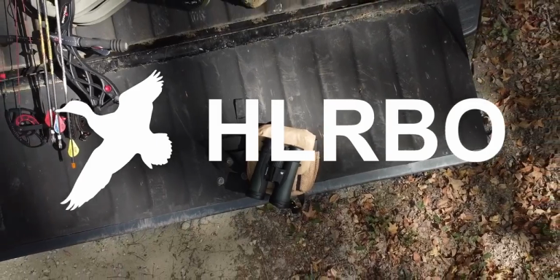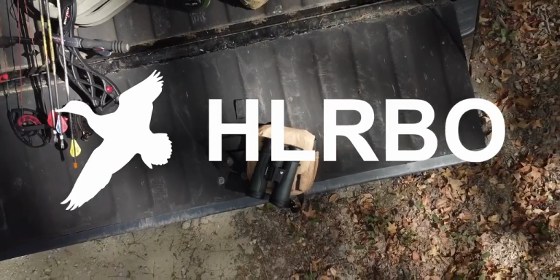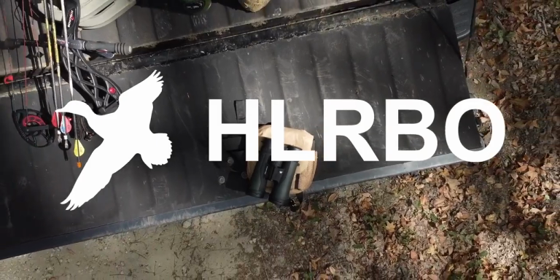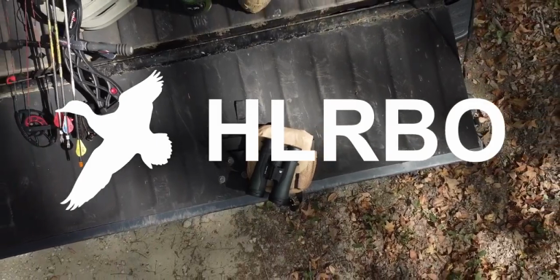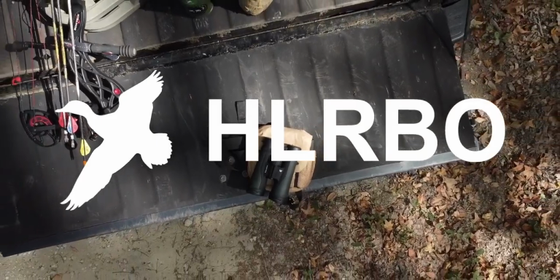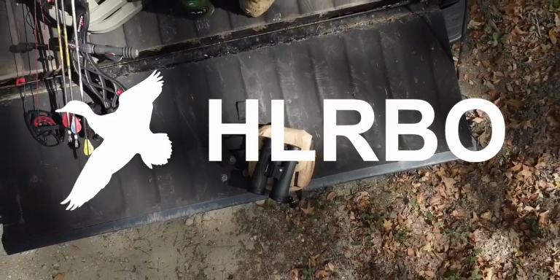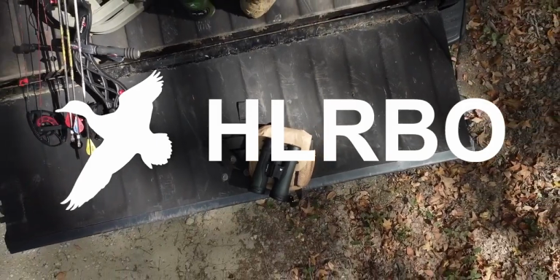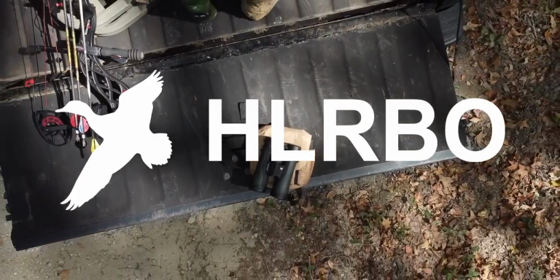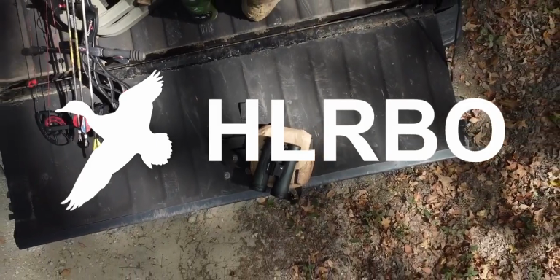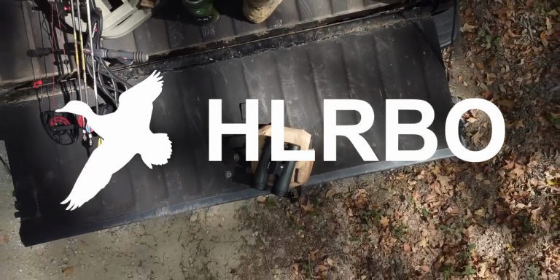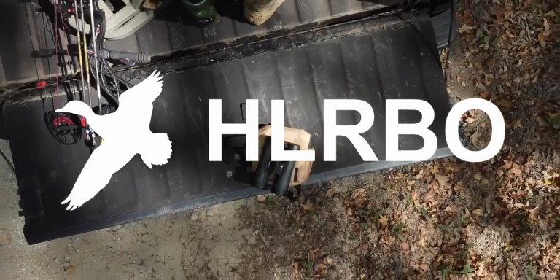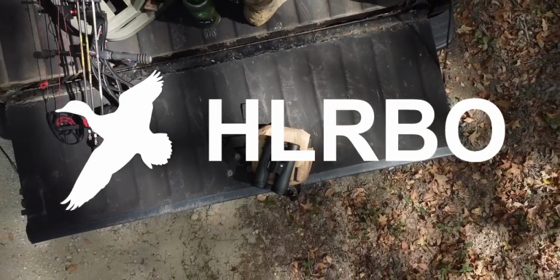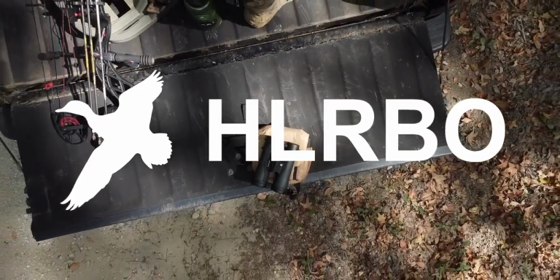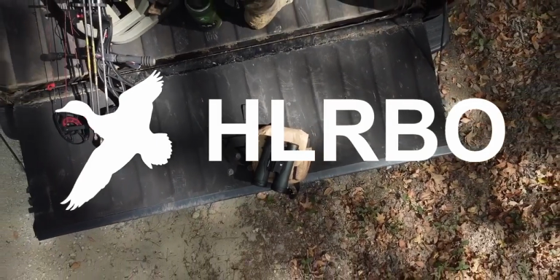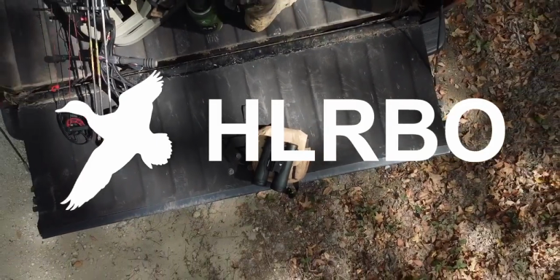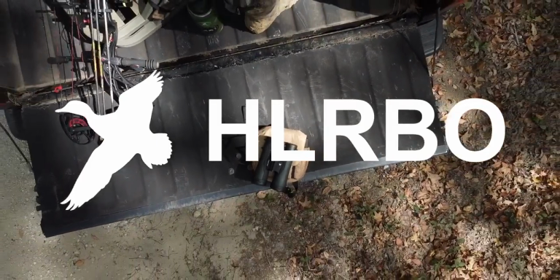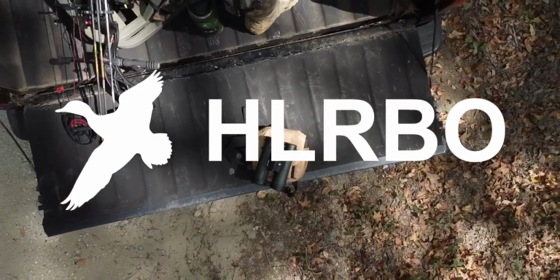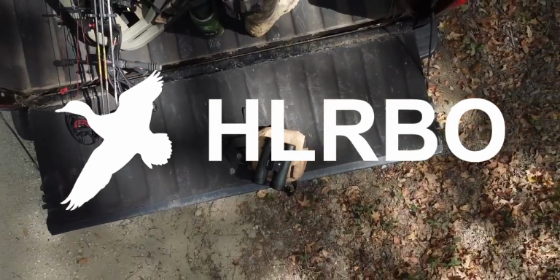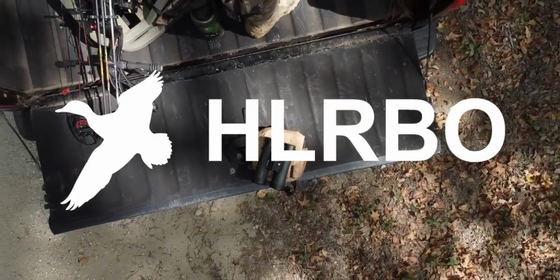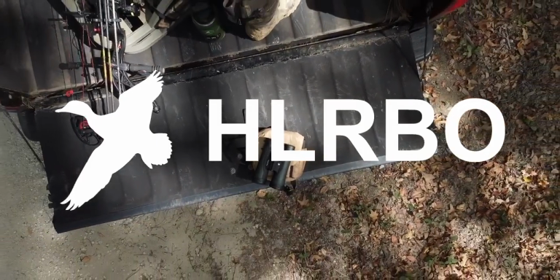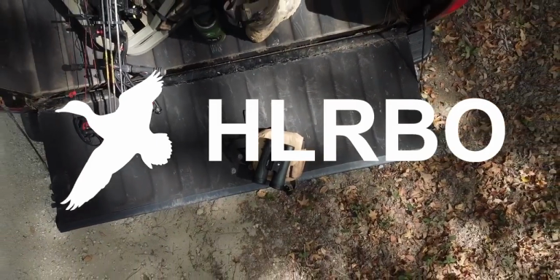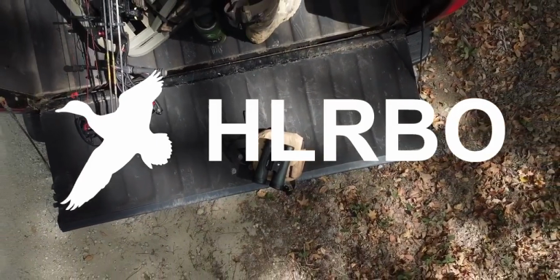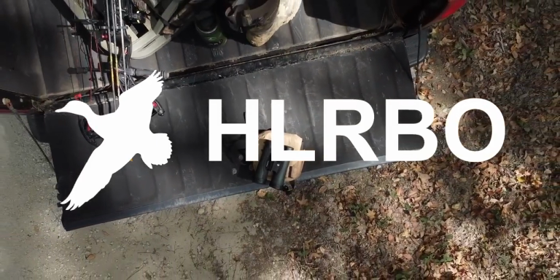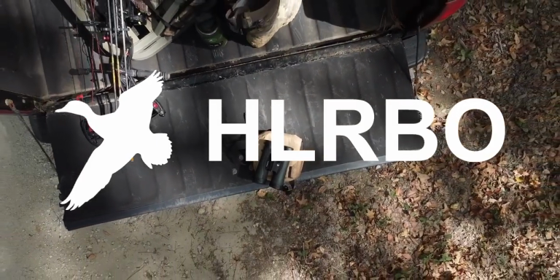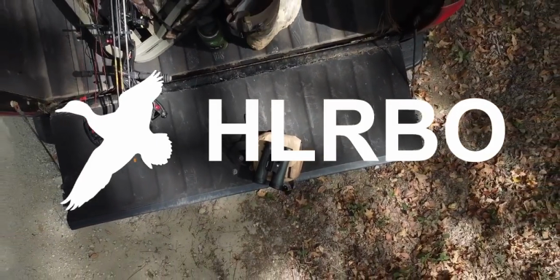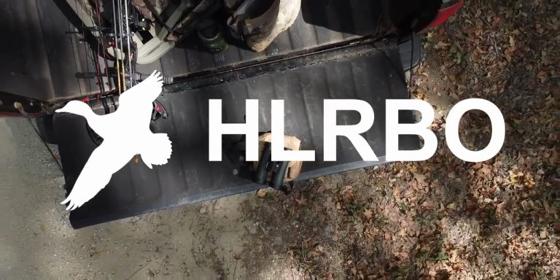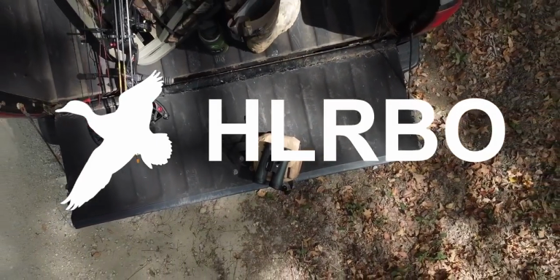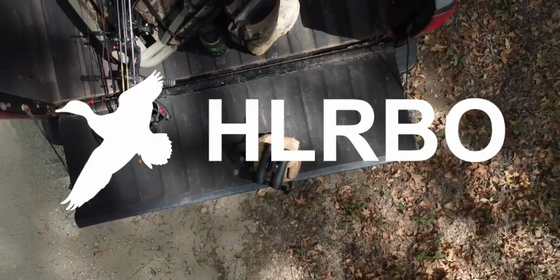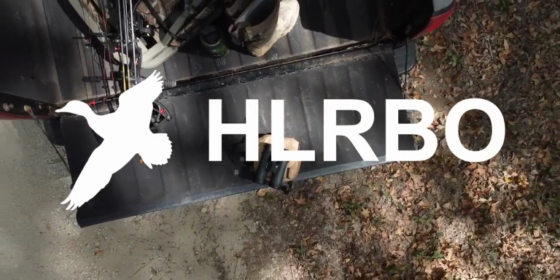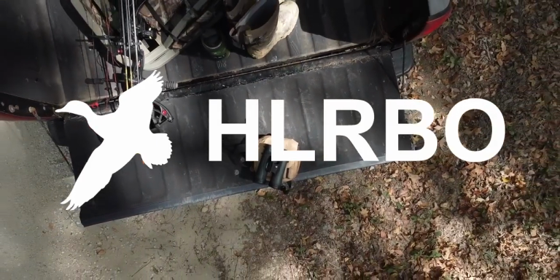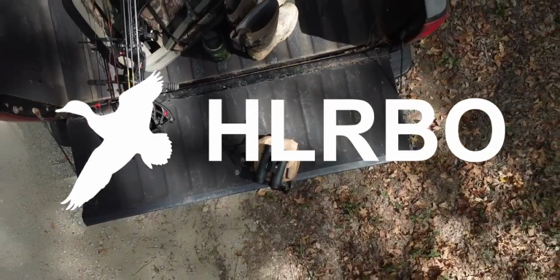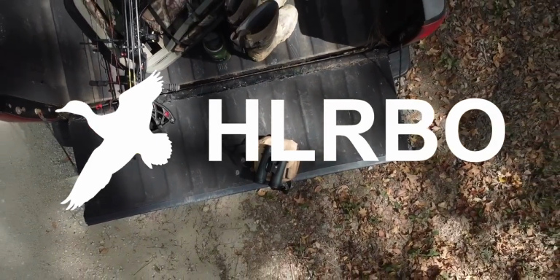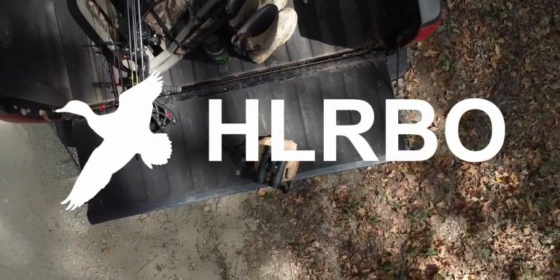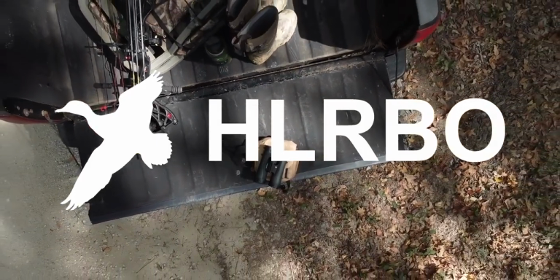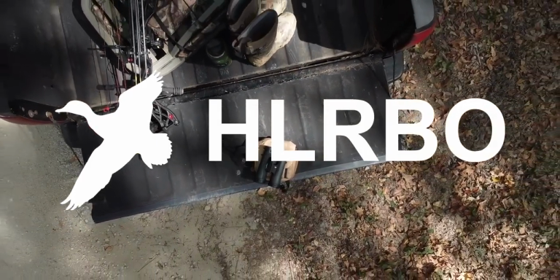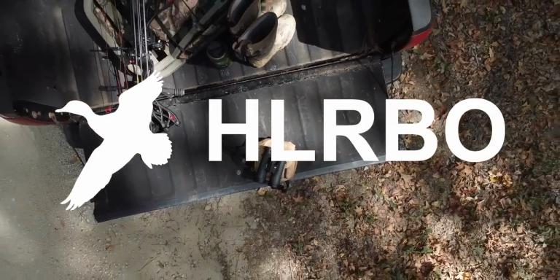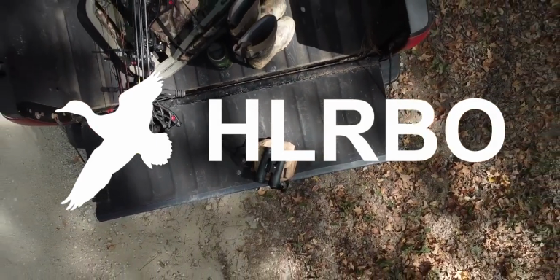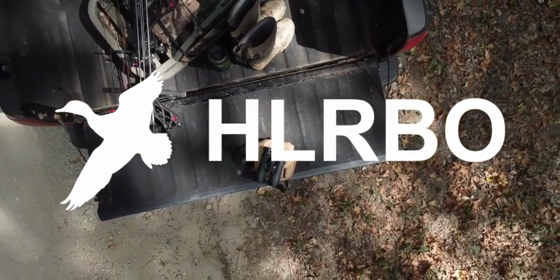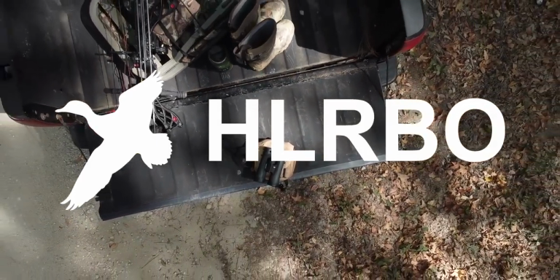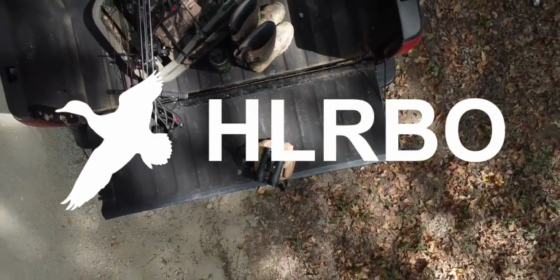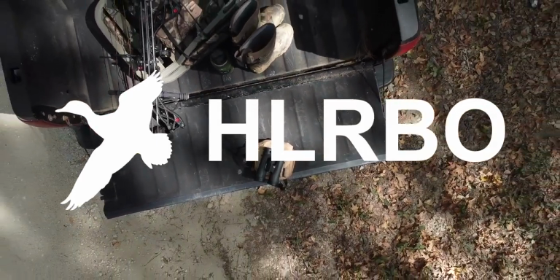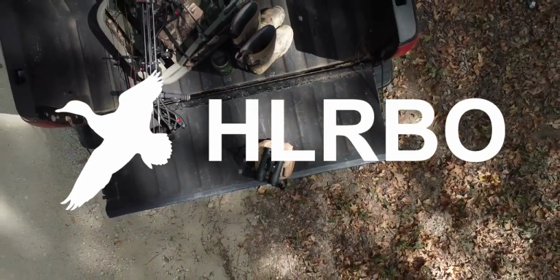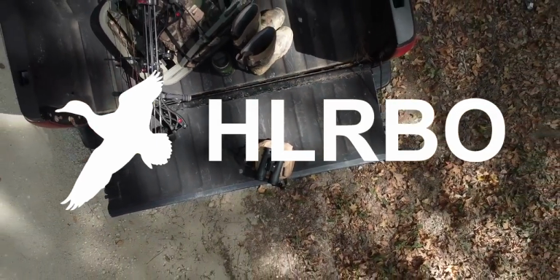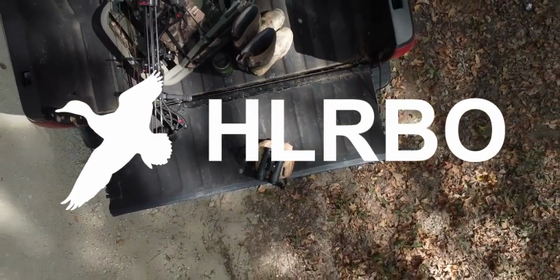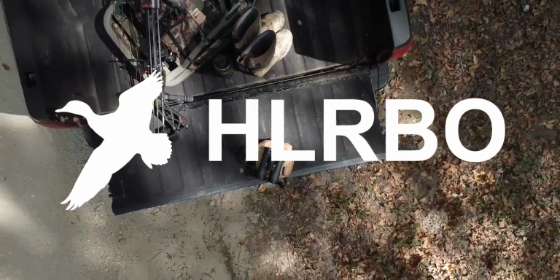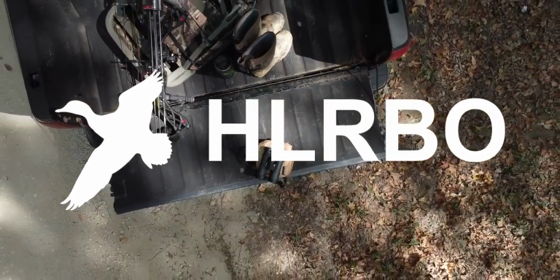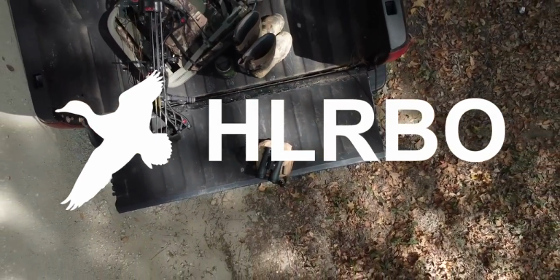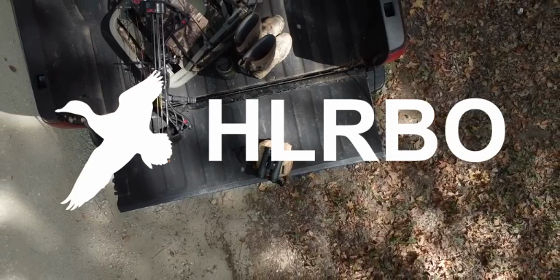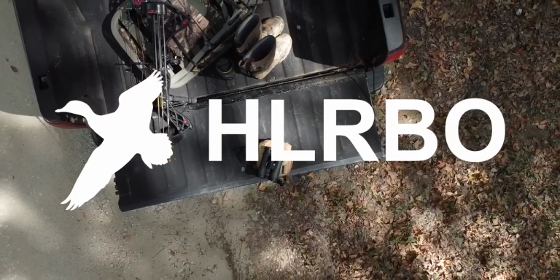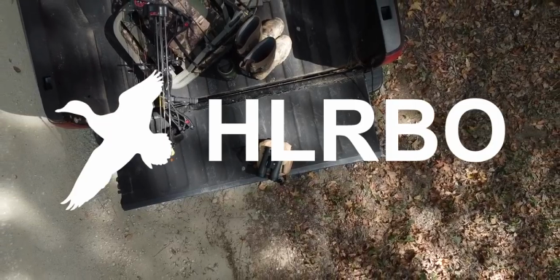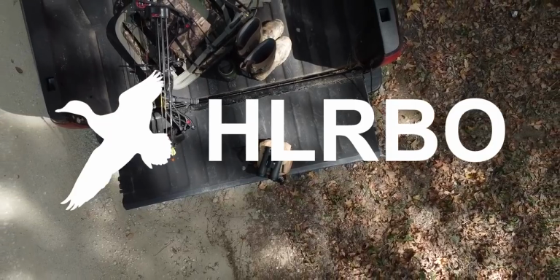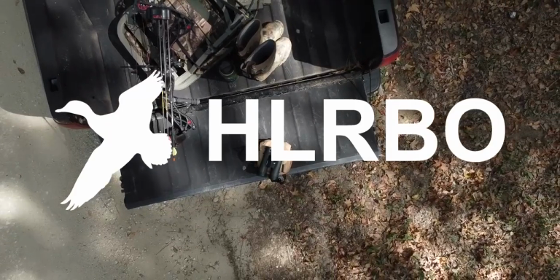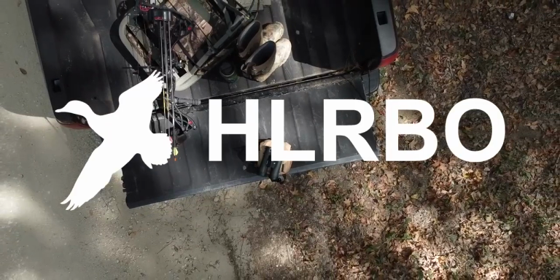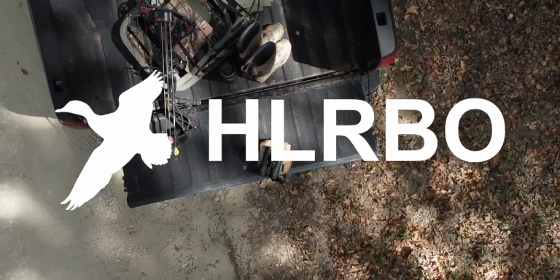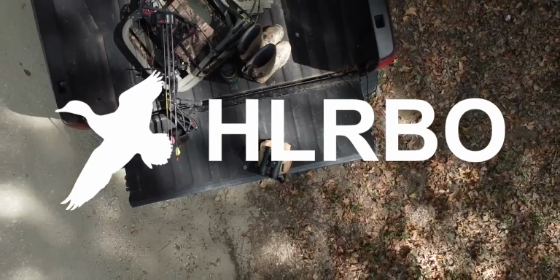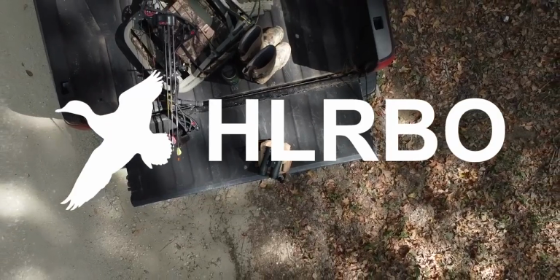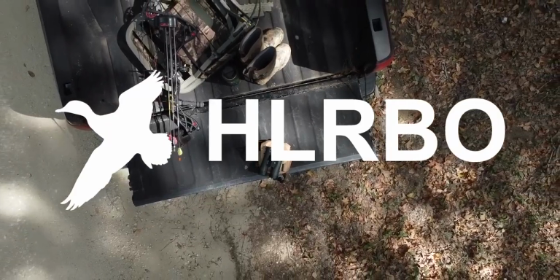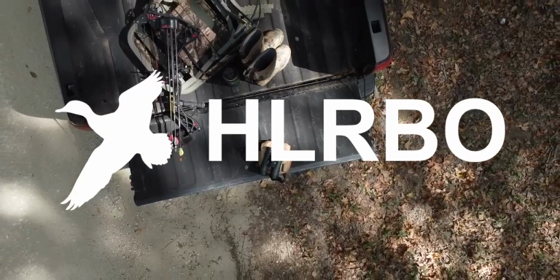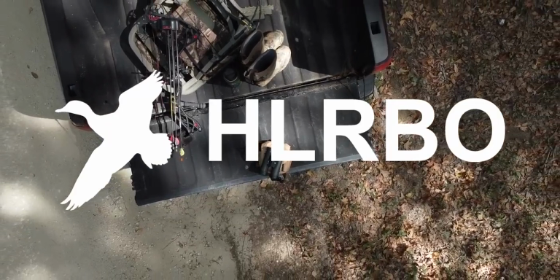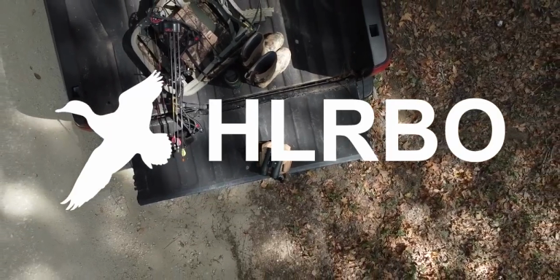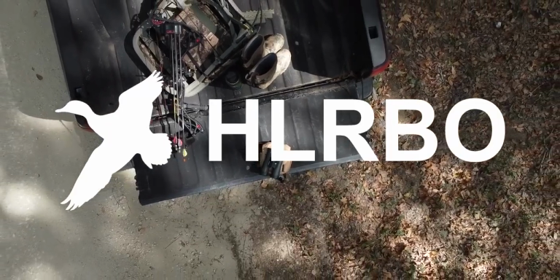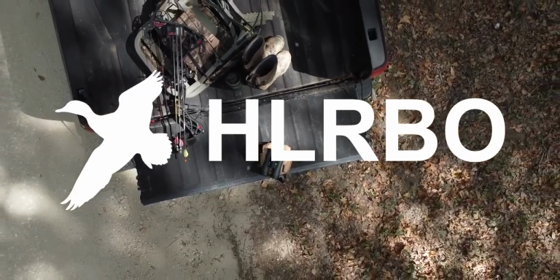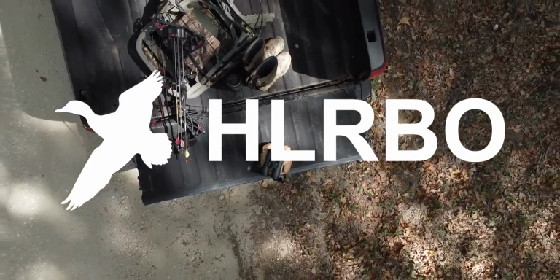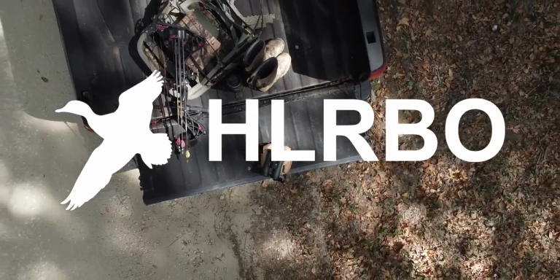And remember to visit HLRBO to lease your land to hunters, or find your next hunting lease.